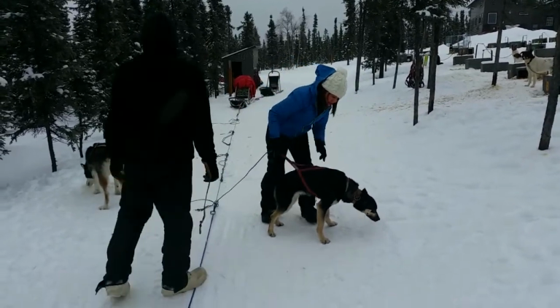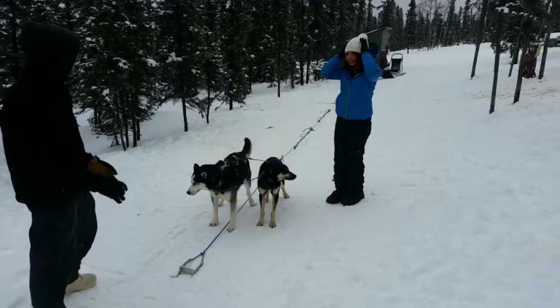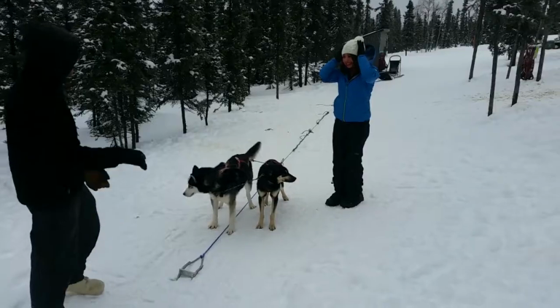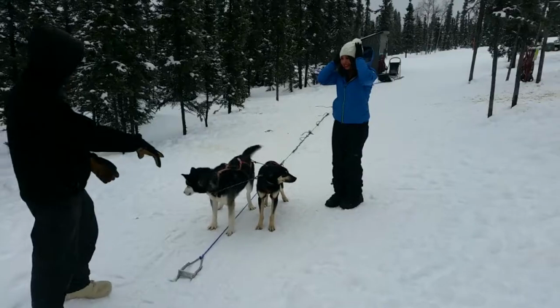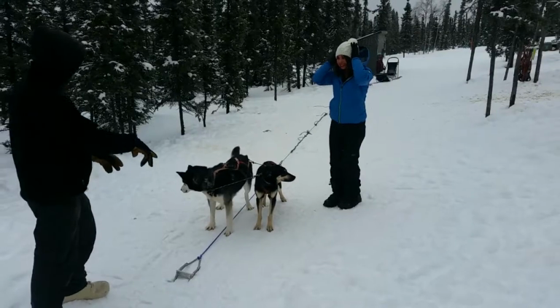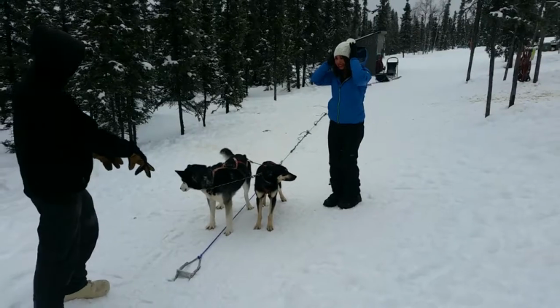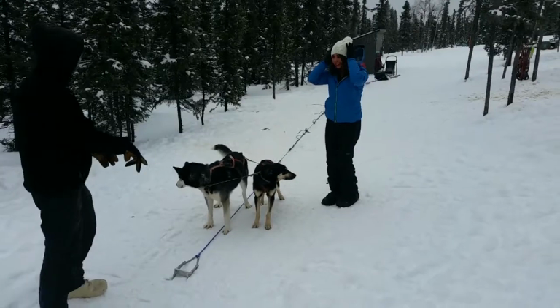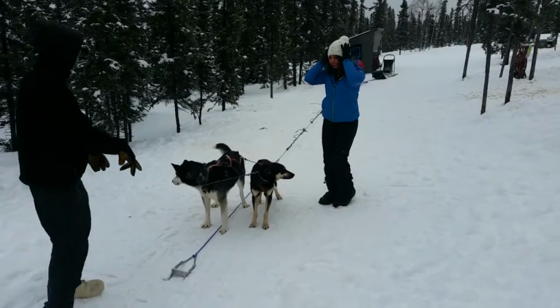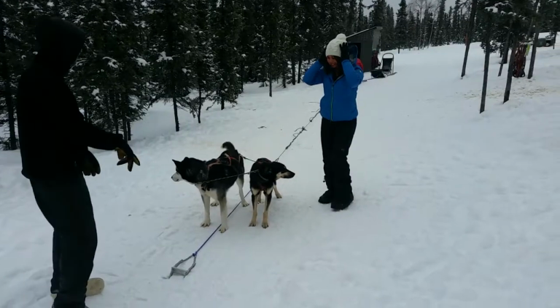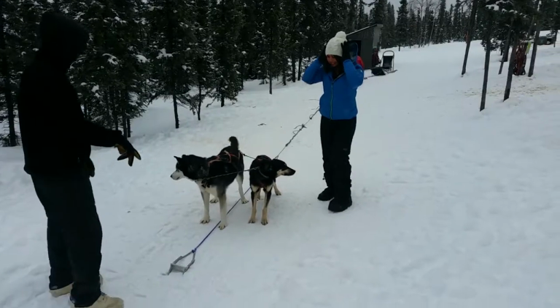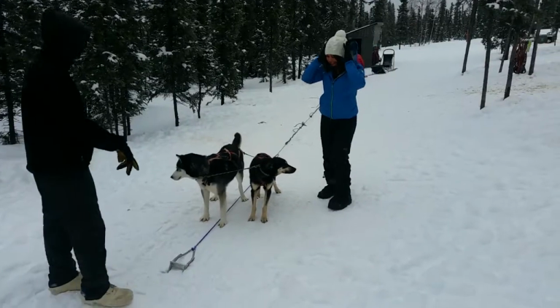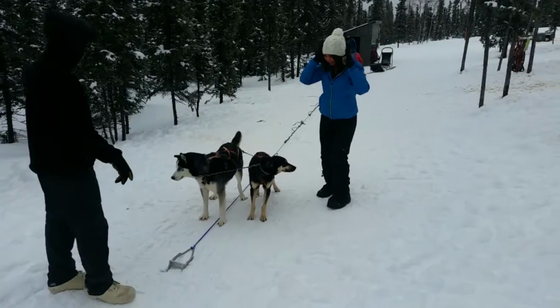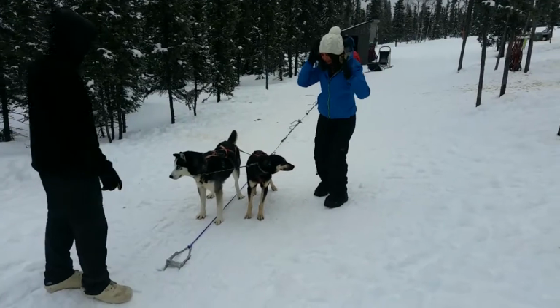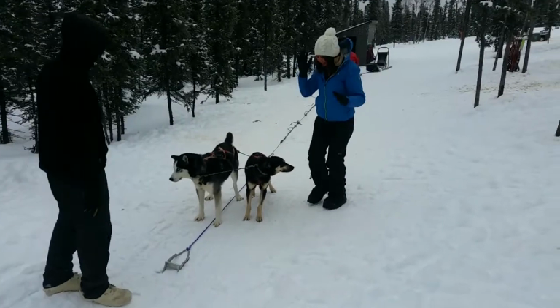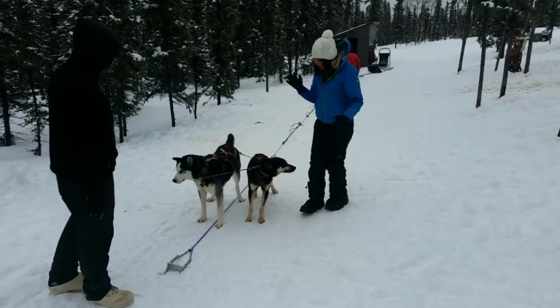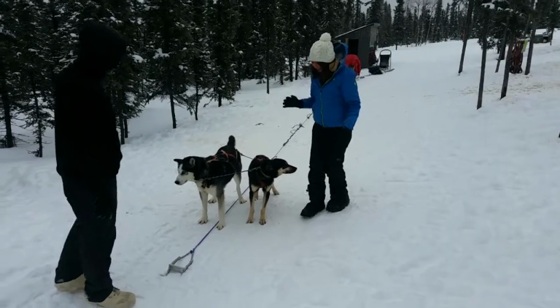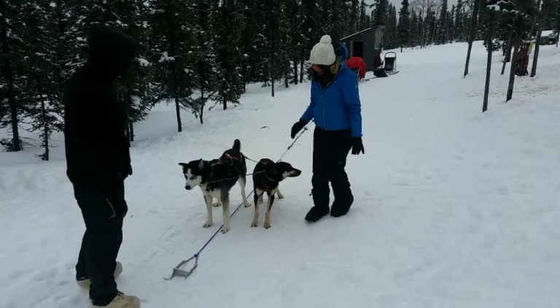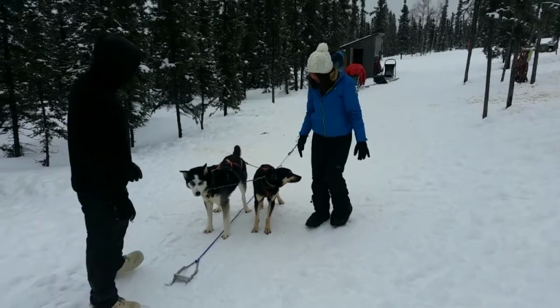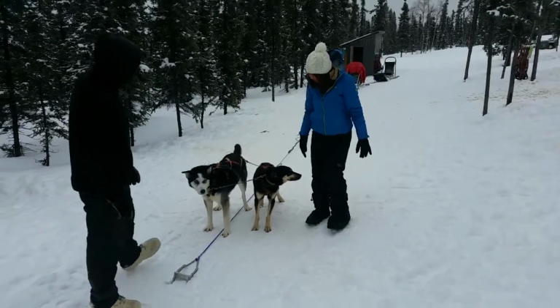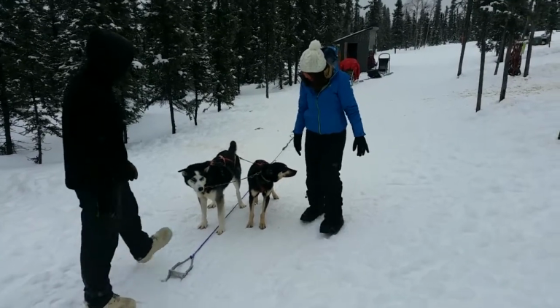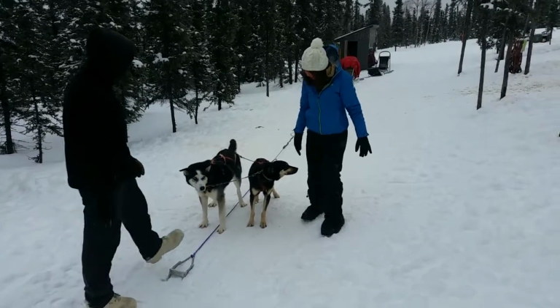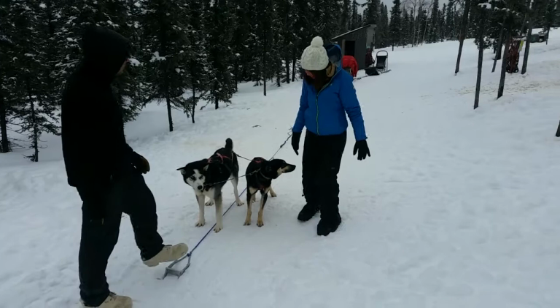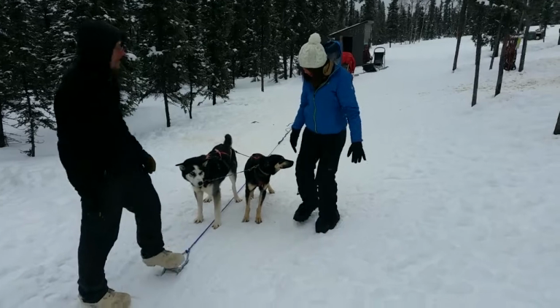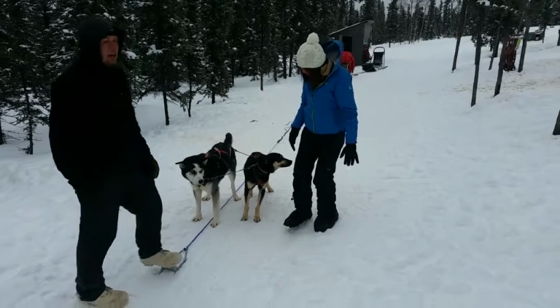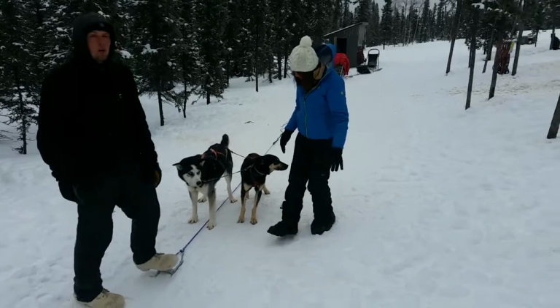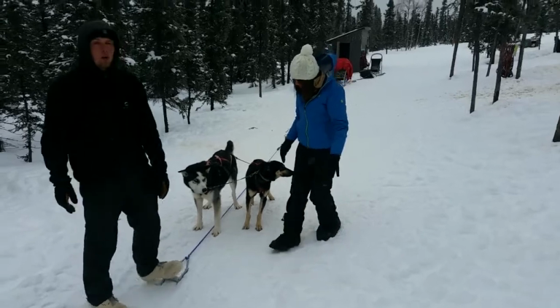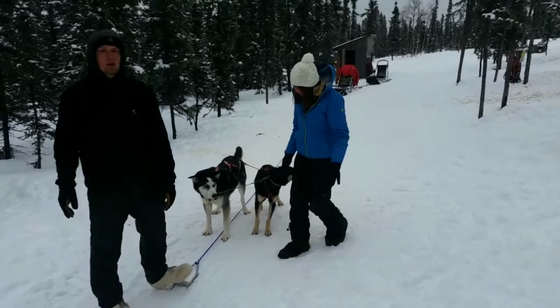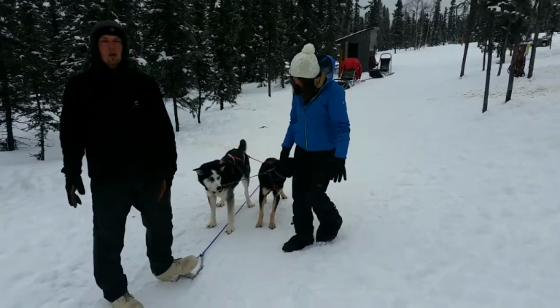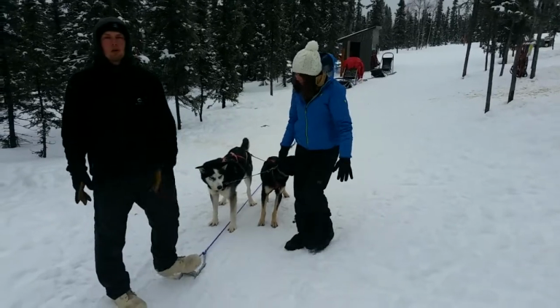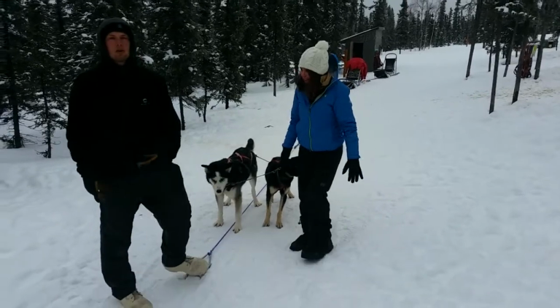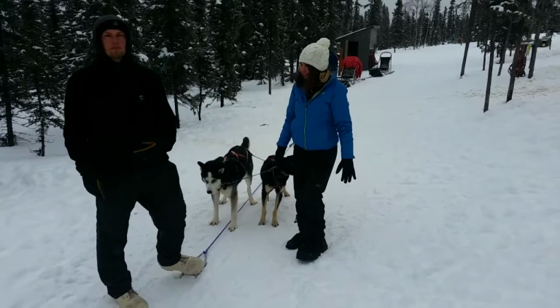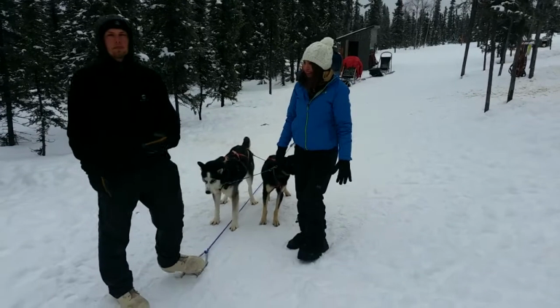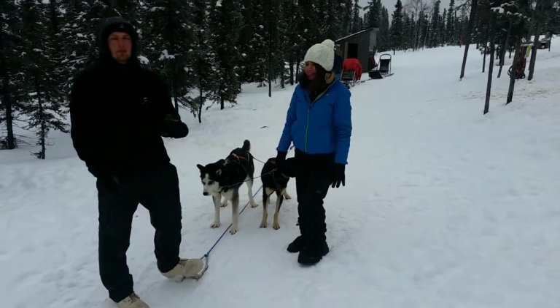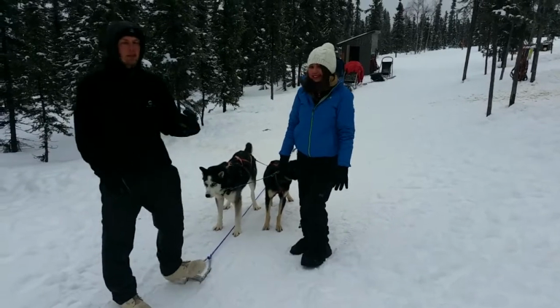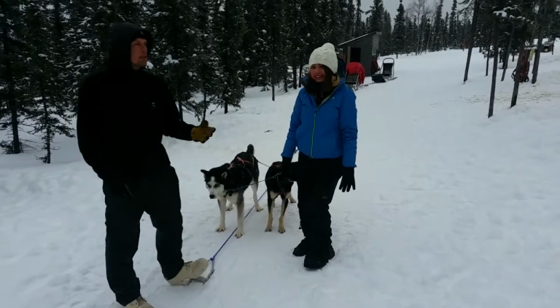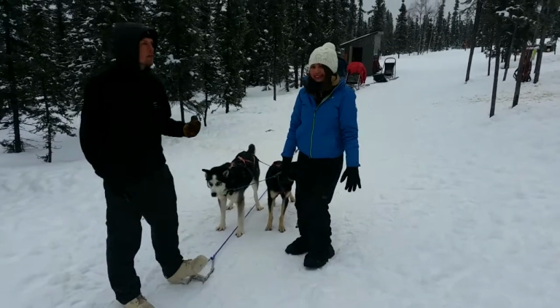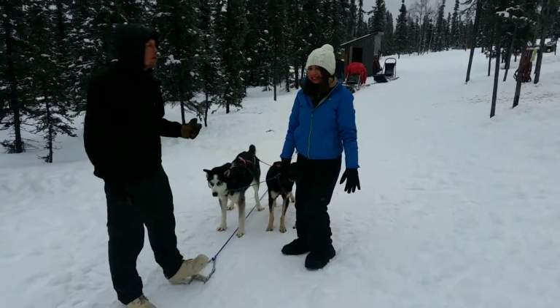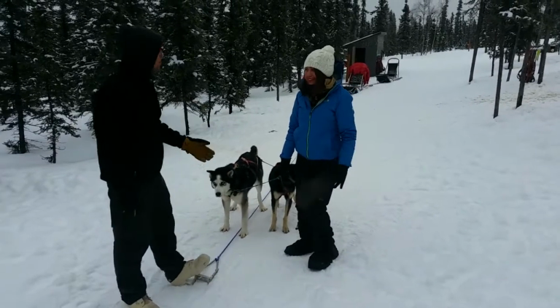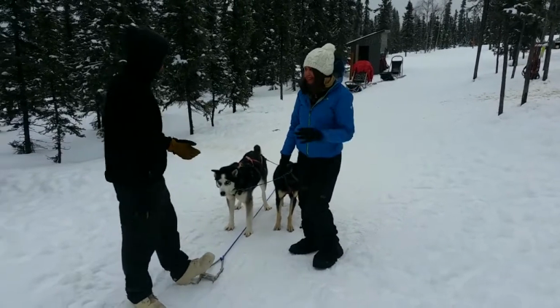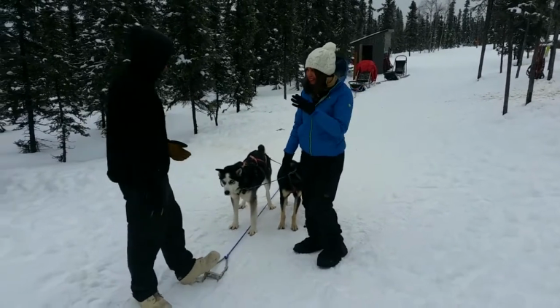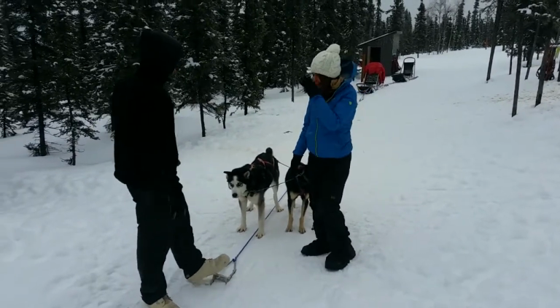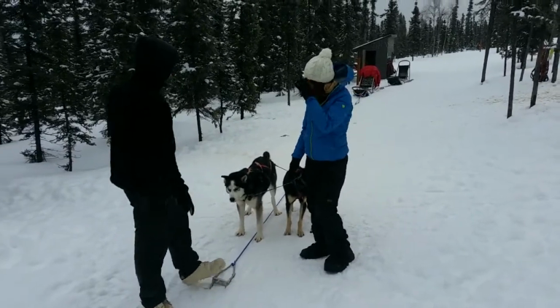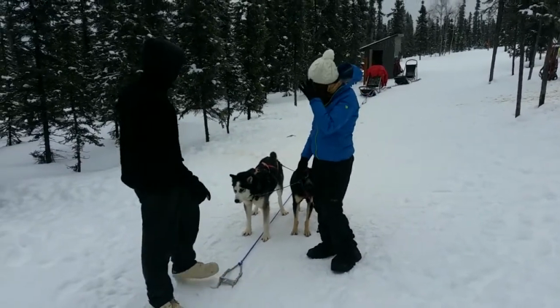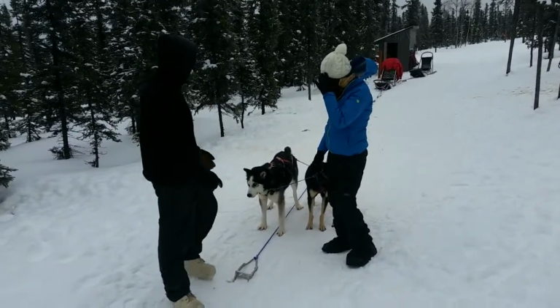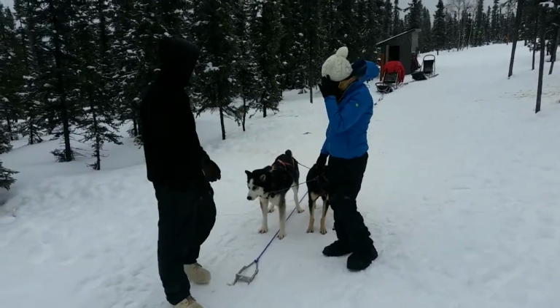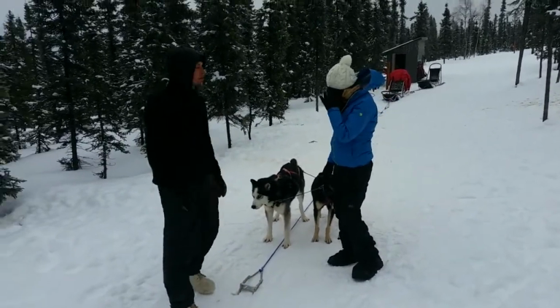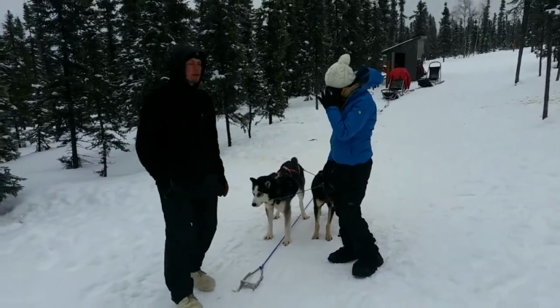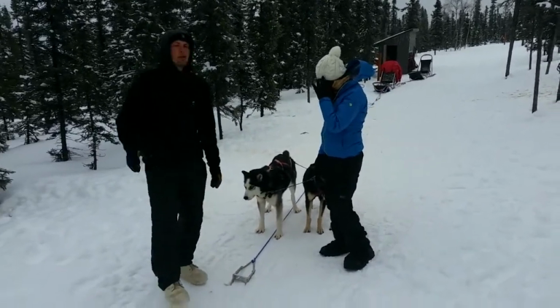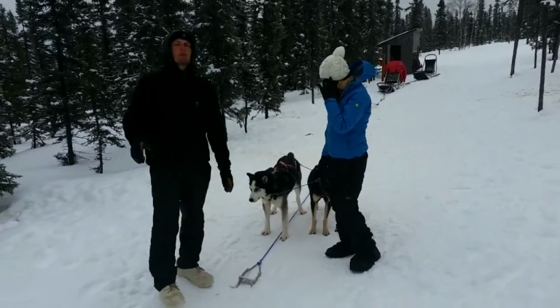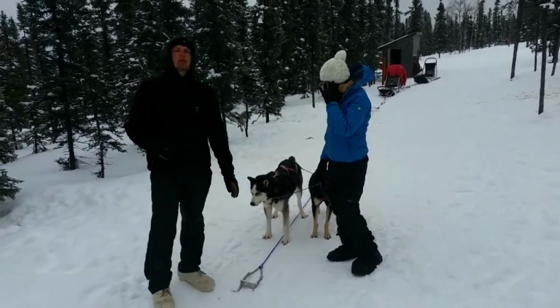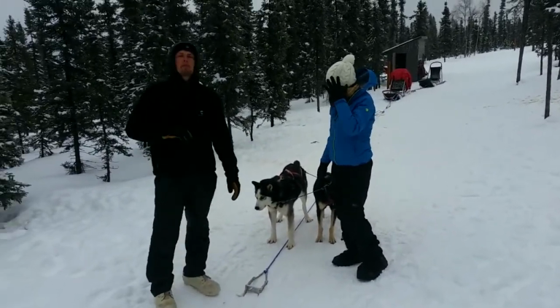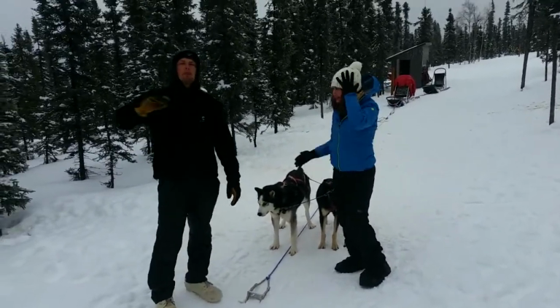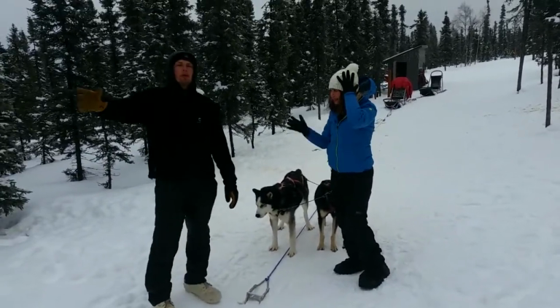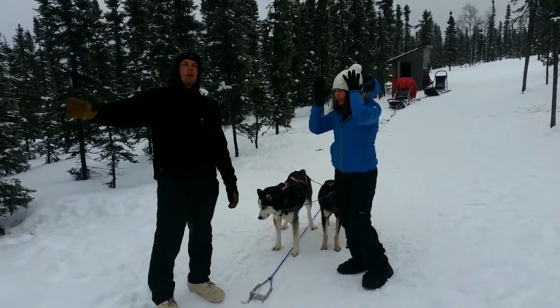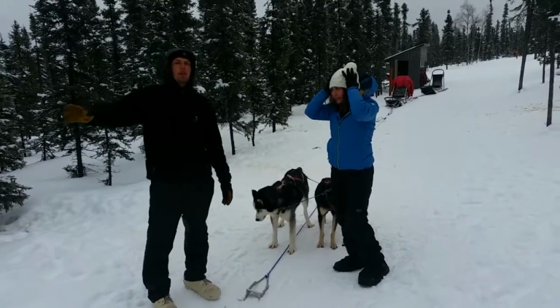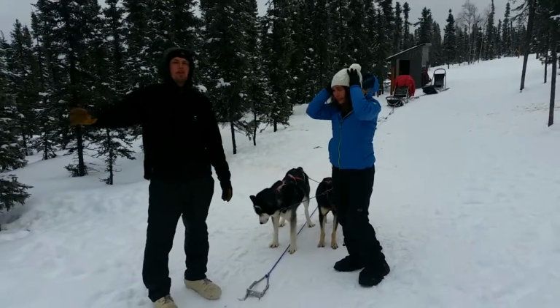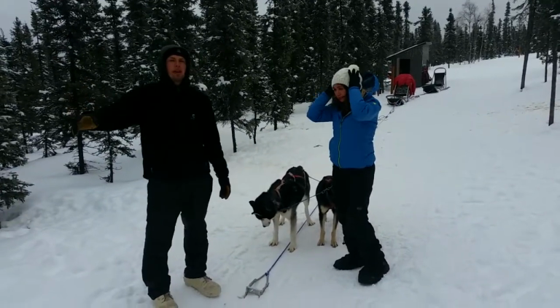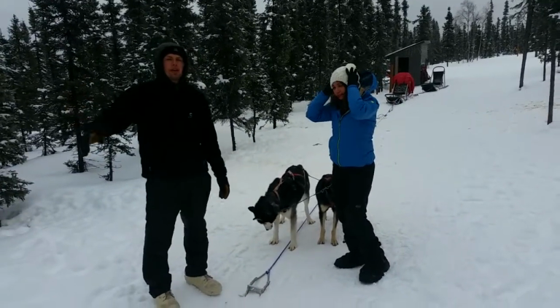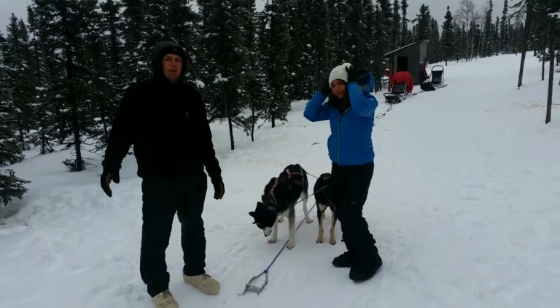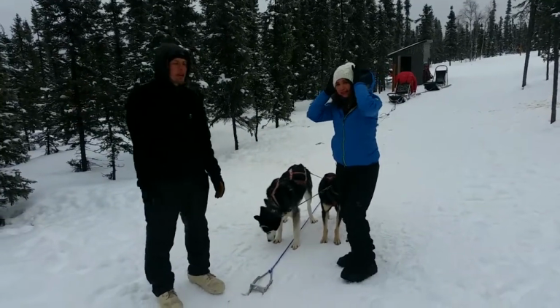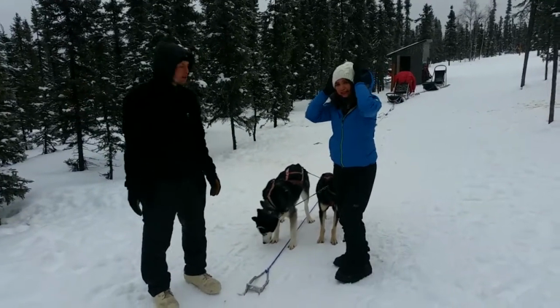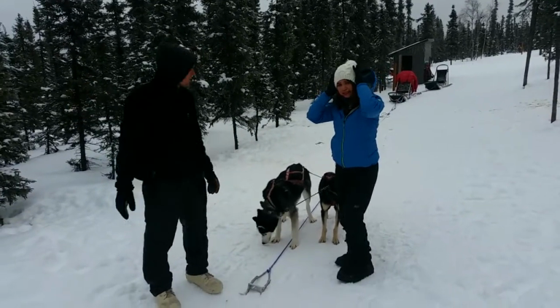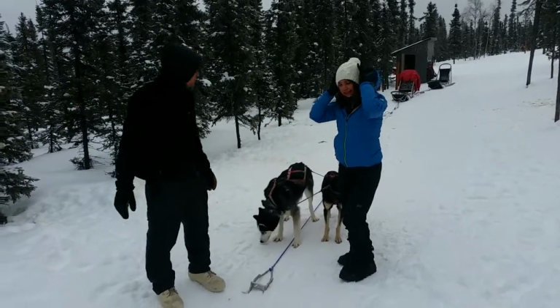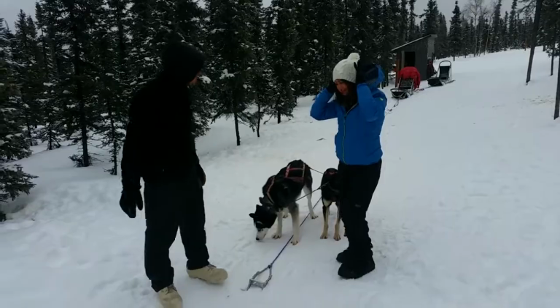We're just going to stand in front of these guys here. The whole purpose of leaders is to make sure that the whole team is pointed down the trail in the right direction.